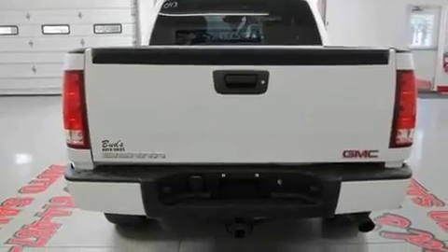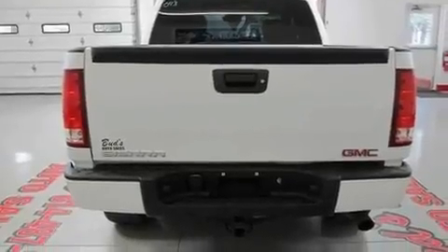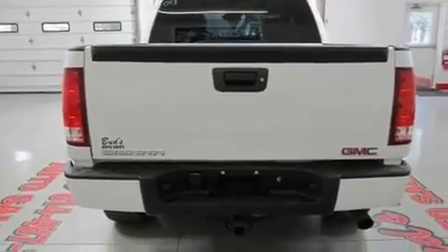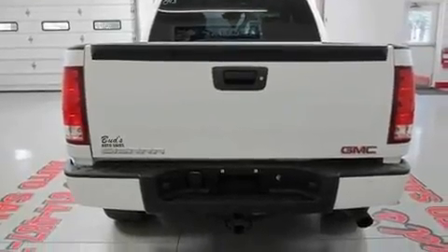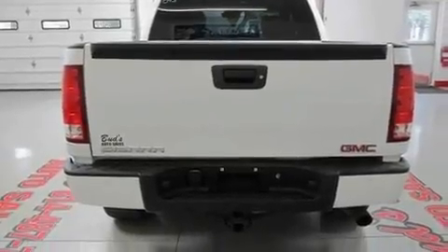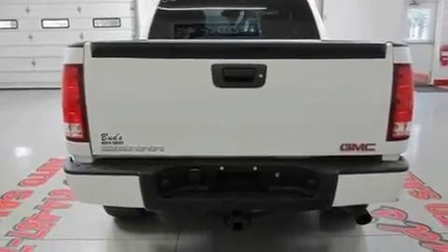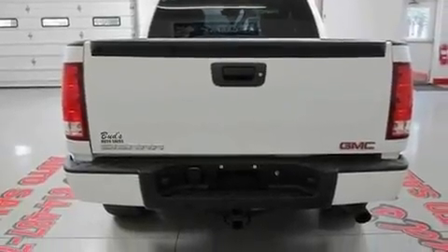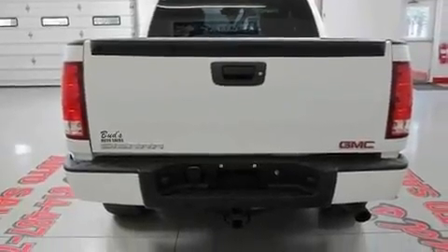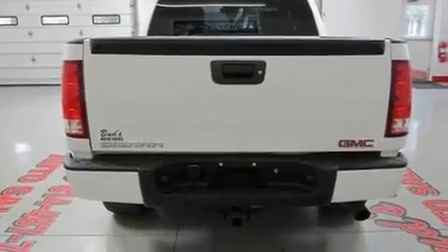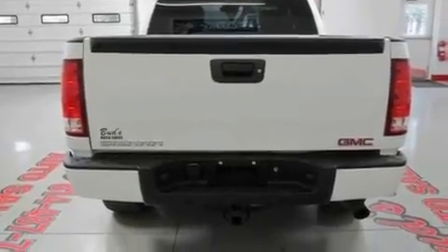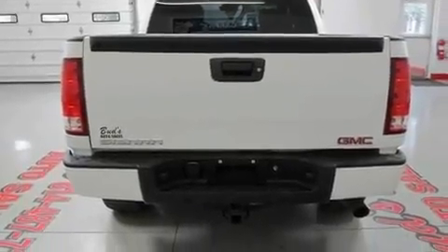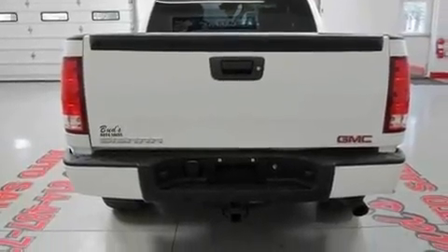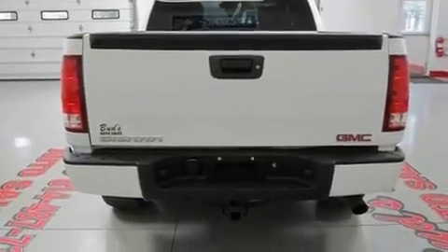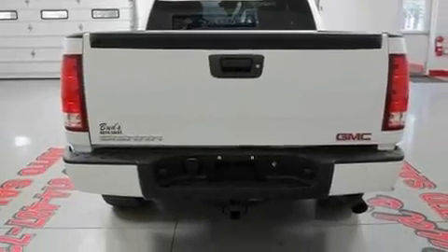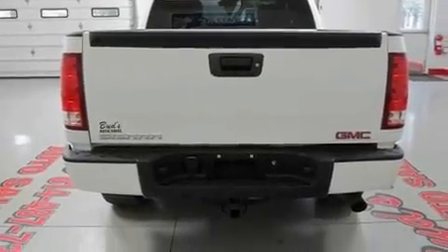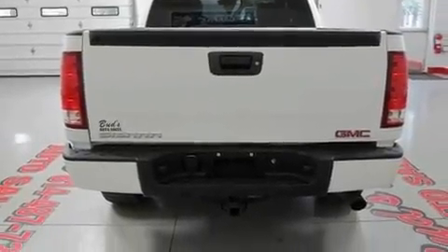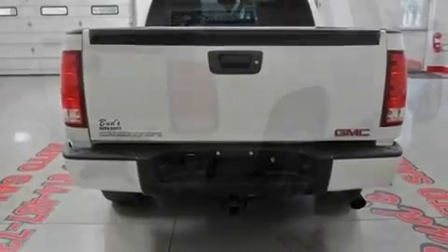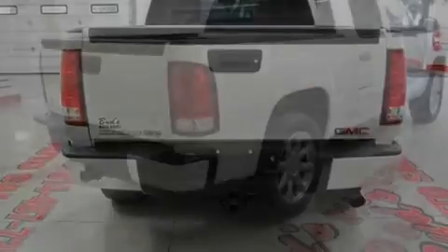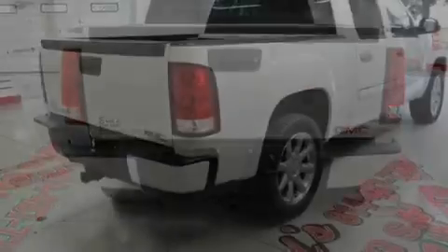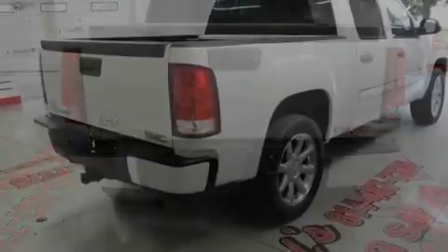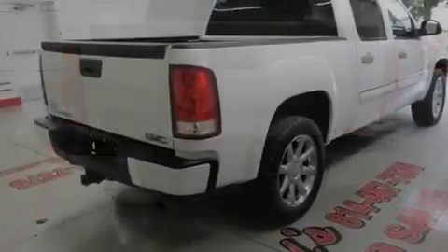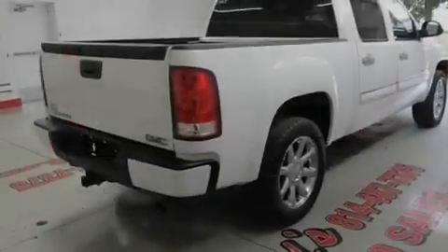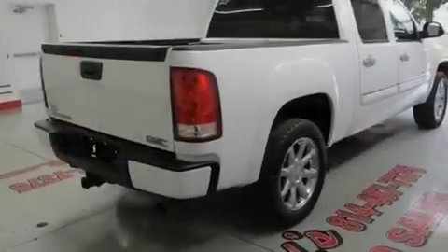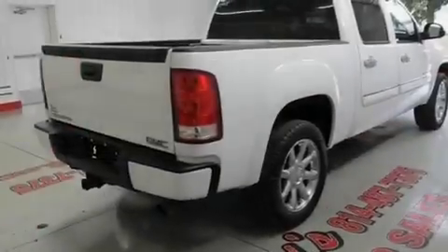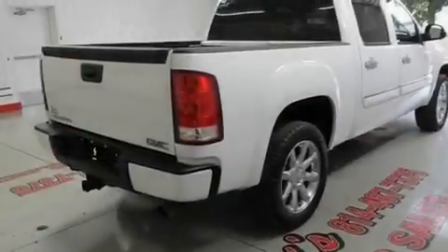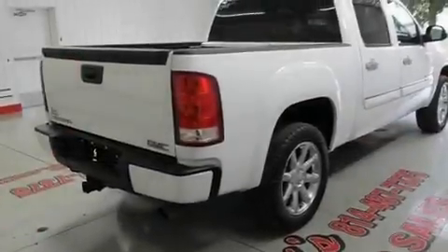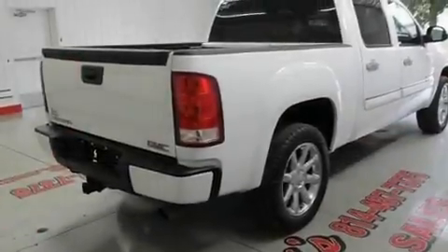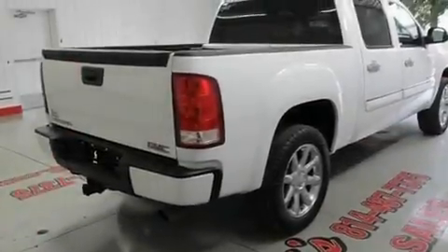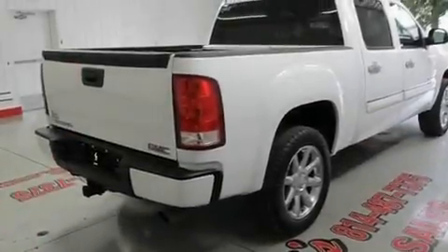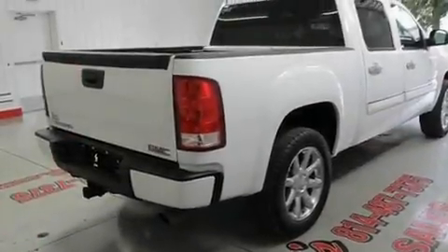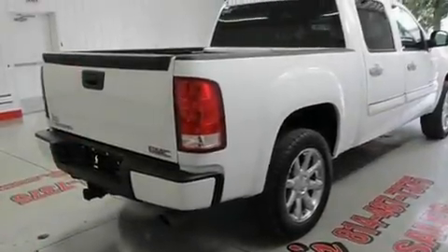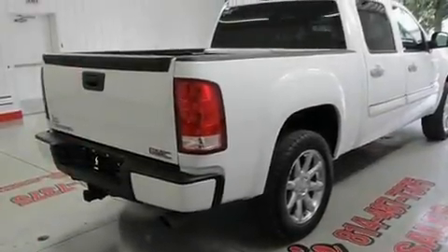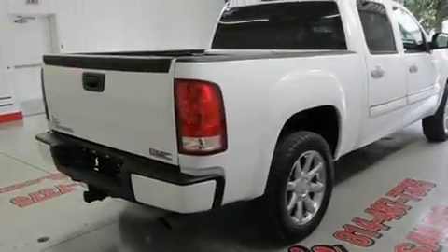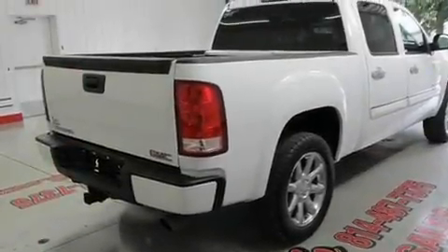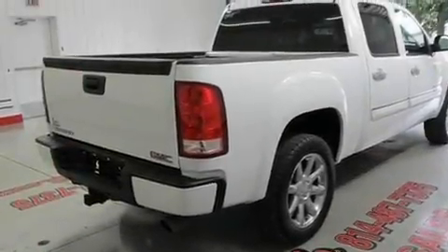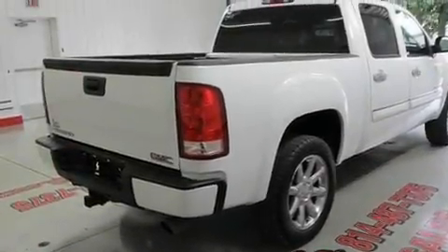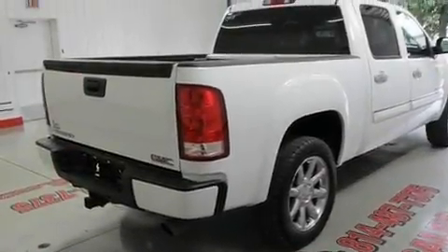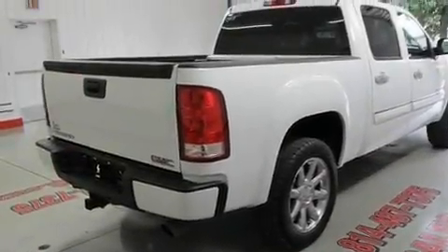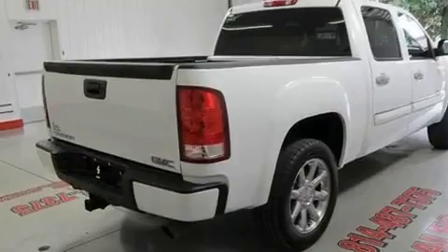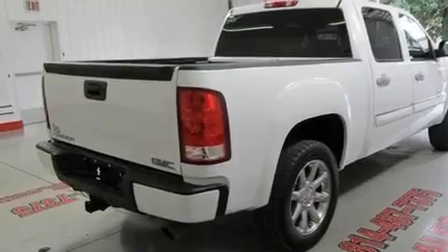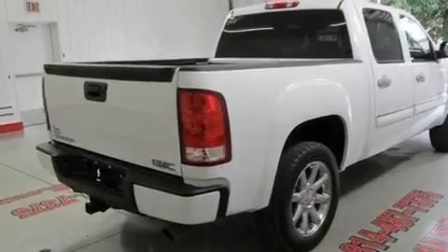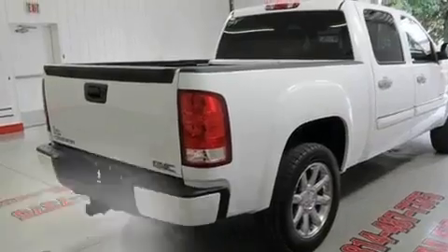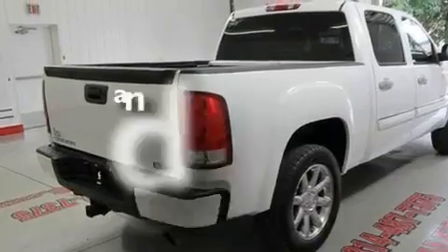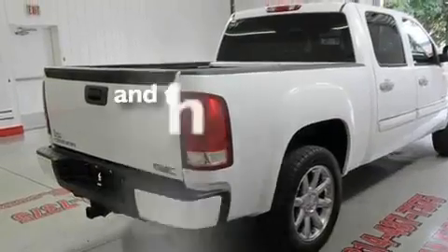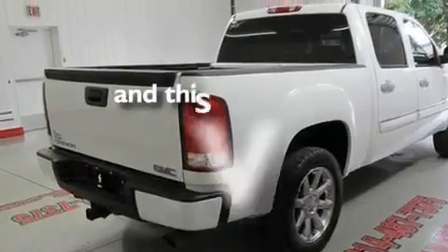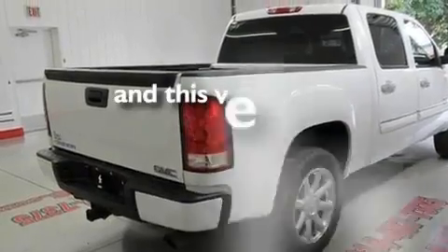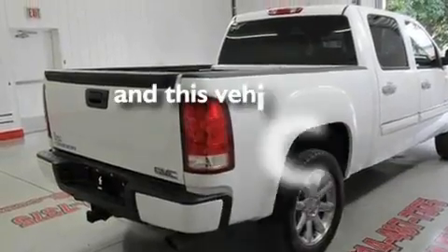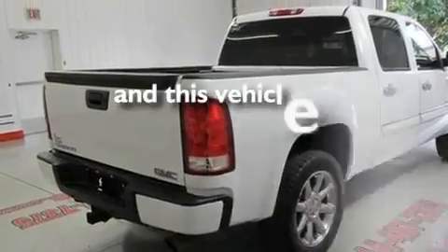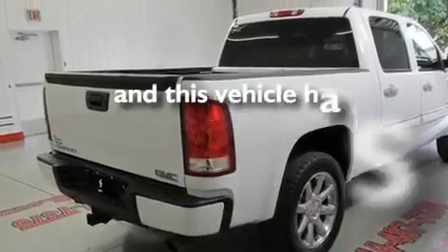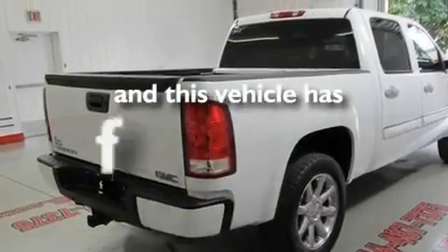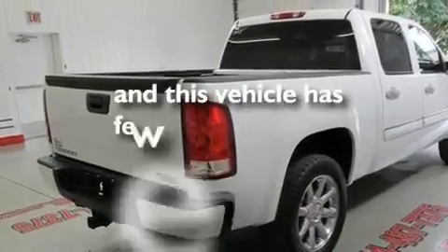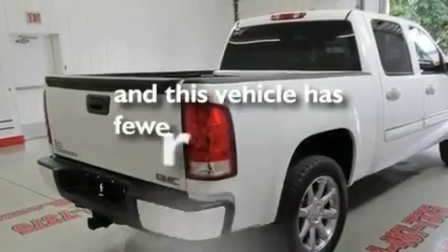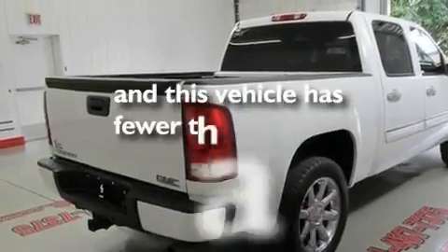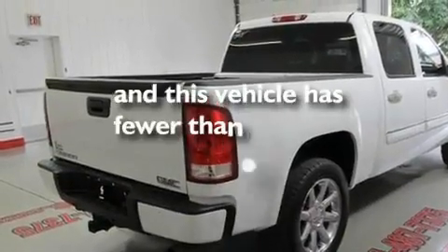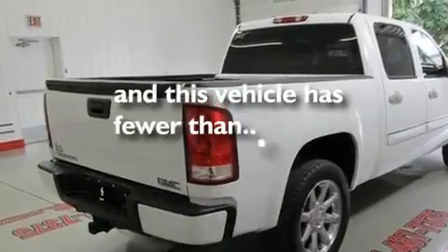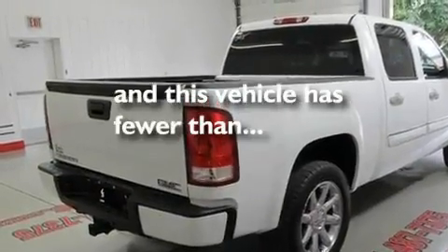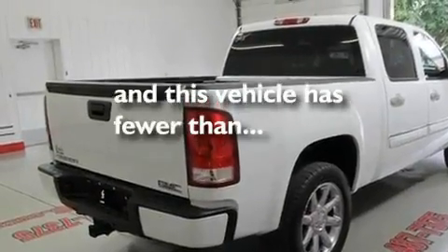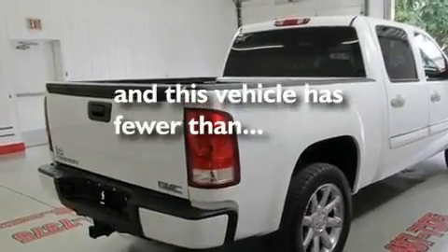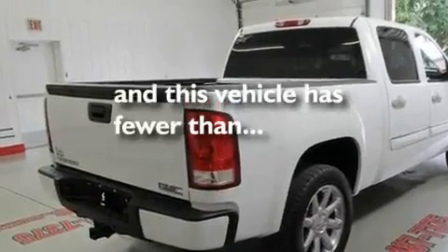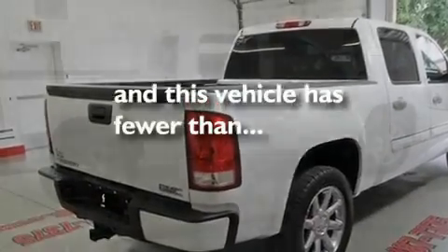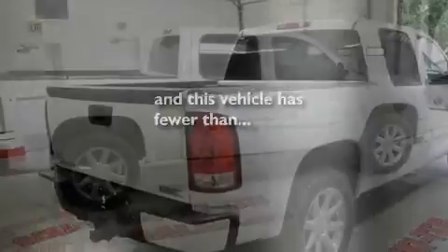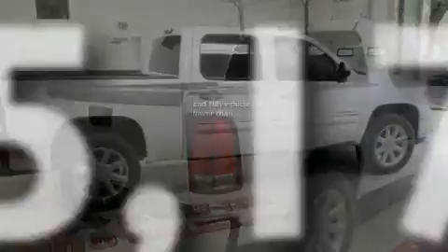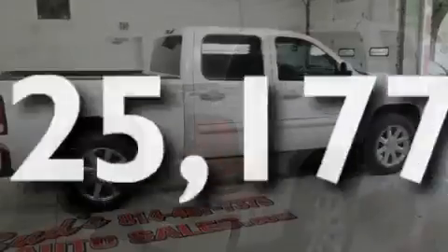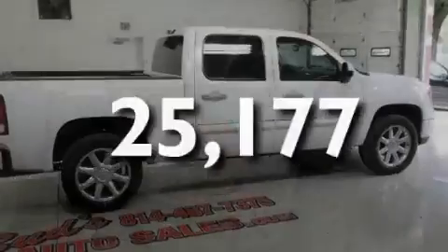Additional features include a low tire pressure indicator, stability control, and cruise control. This vehicle has less than 26,000 miles.